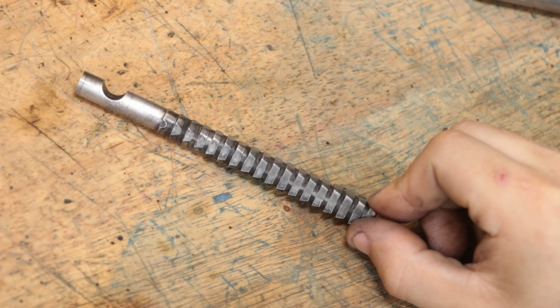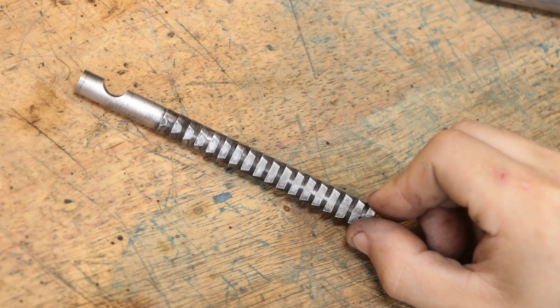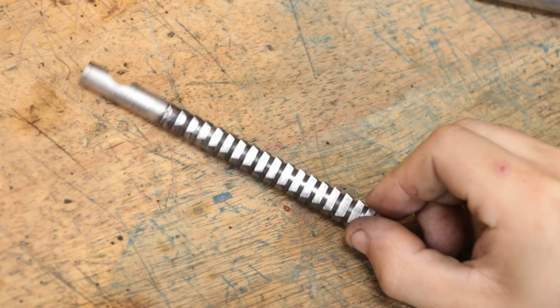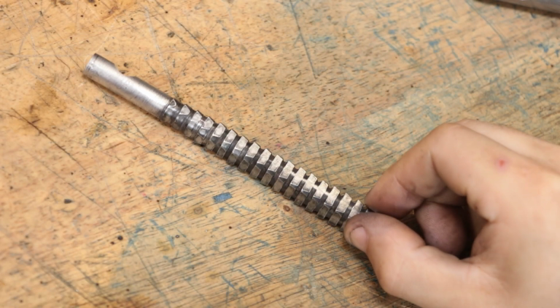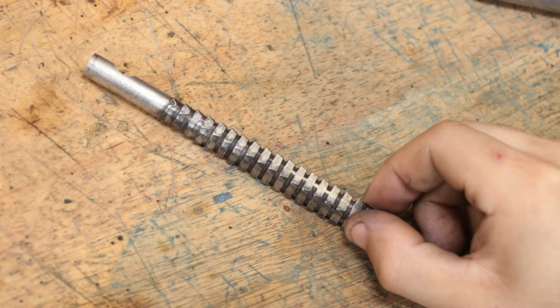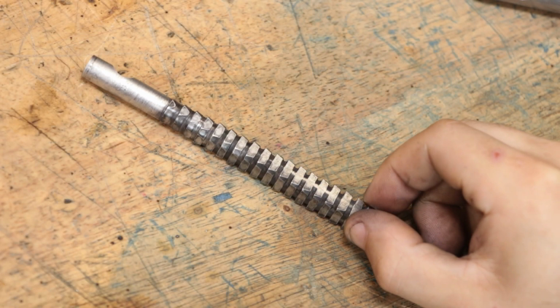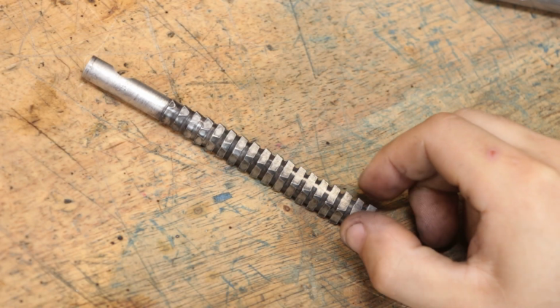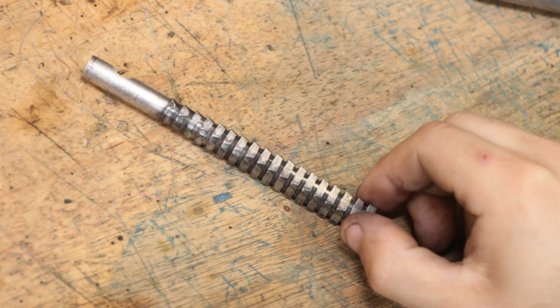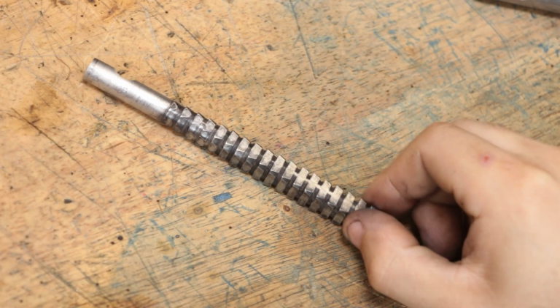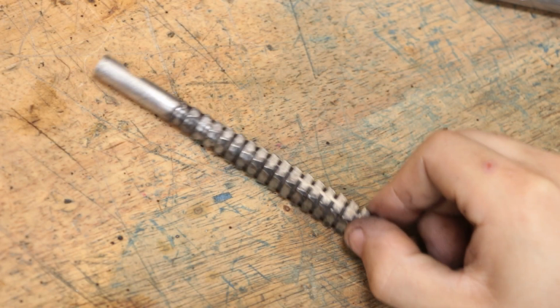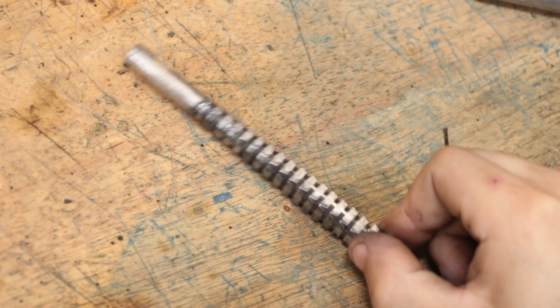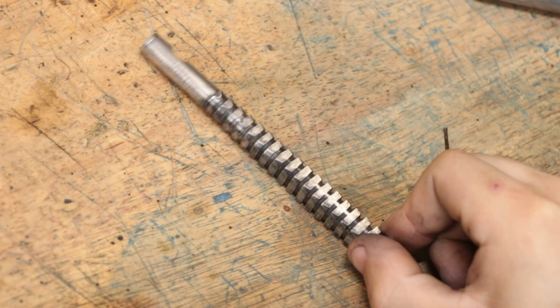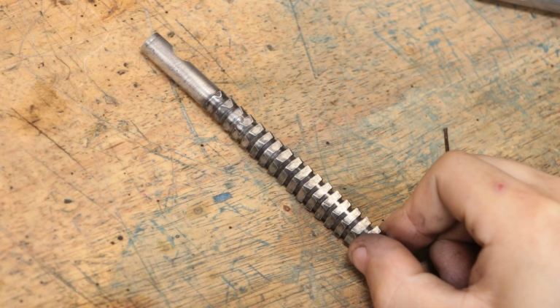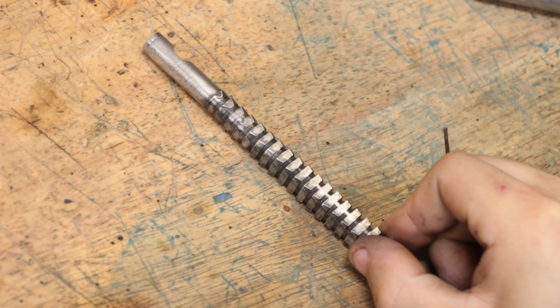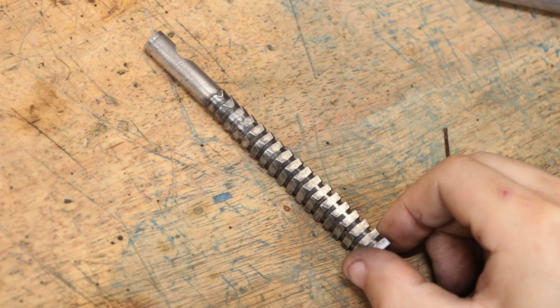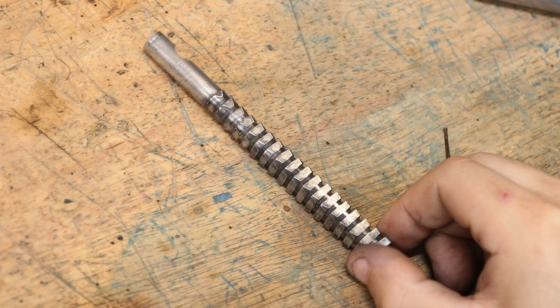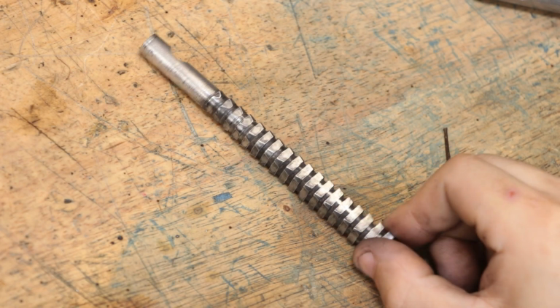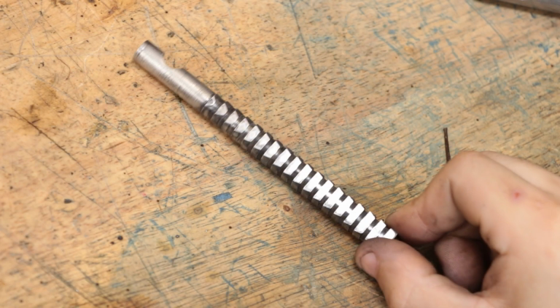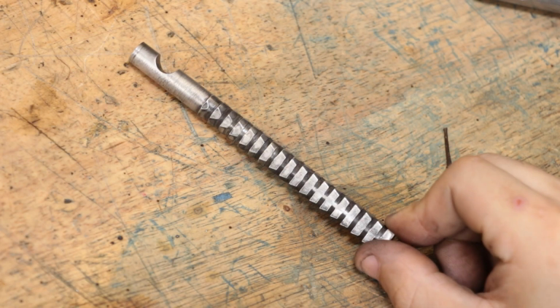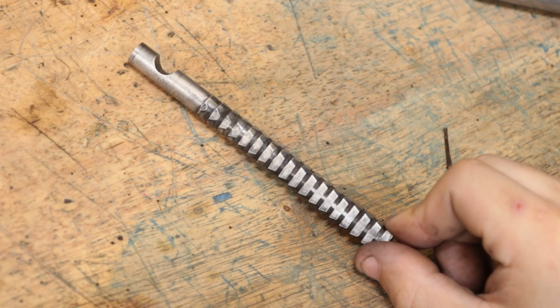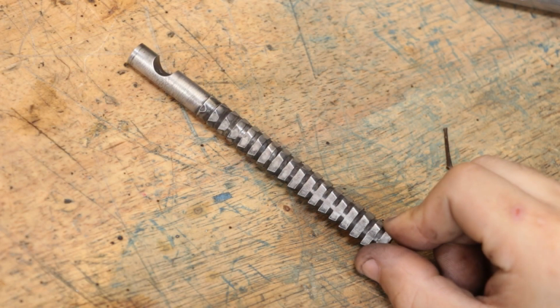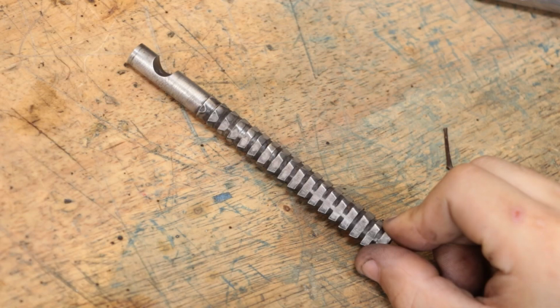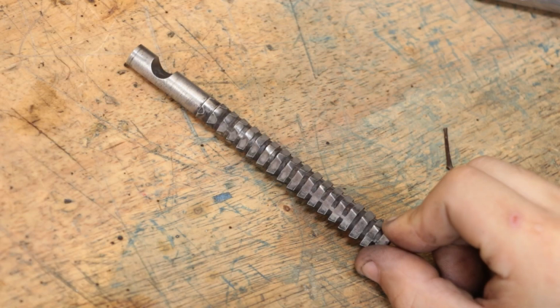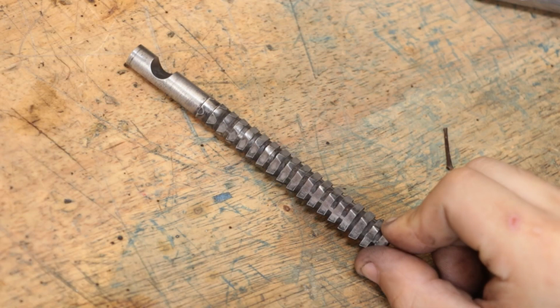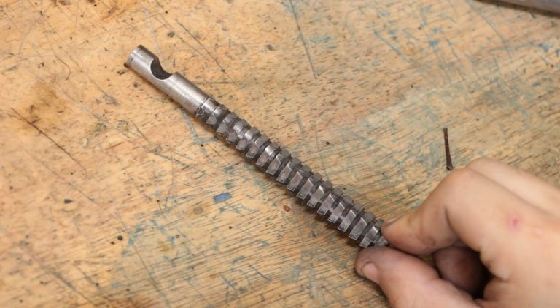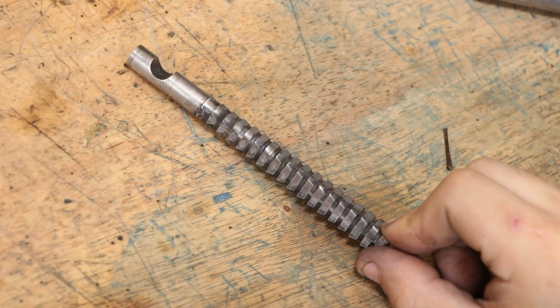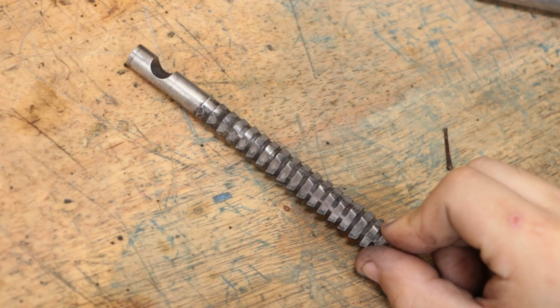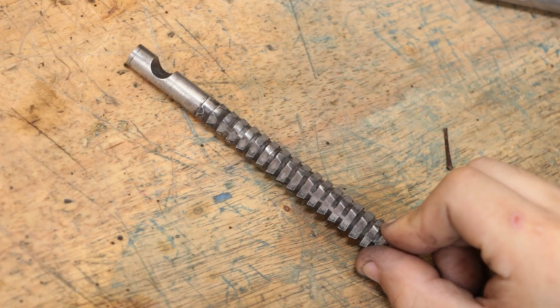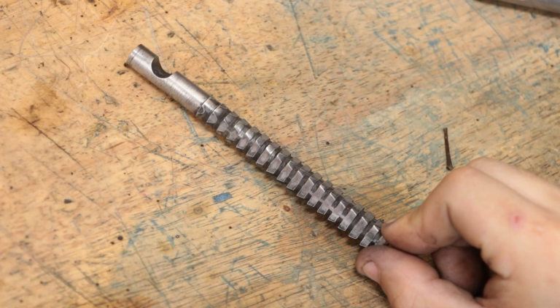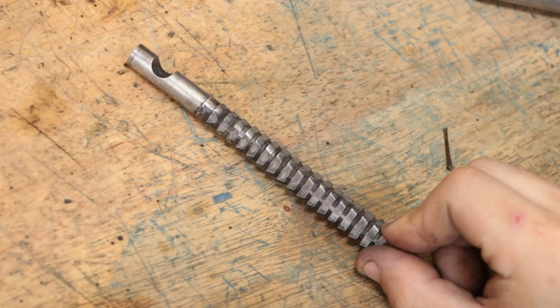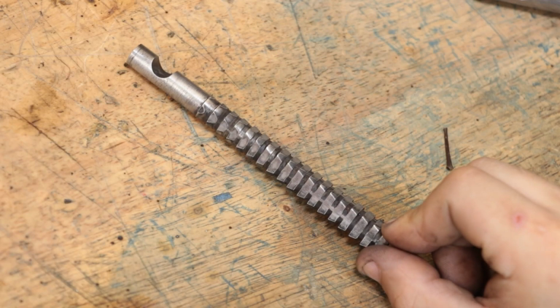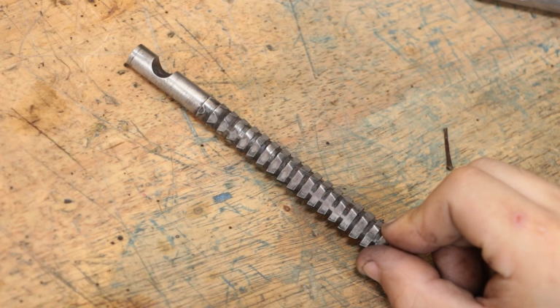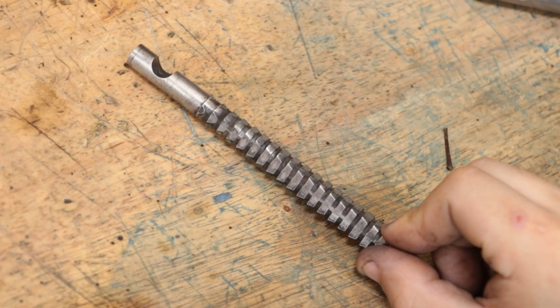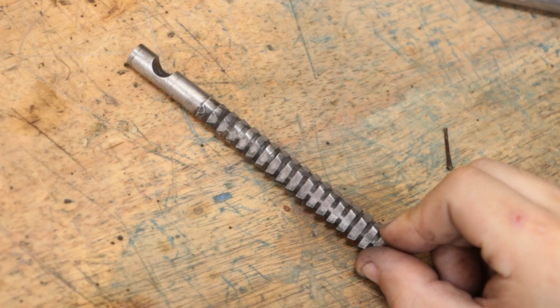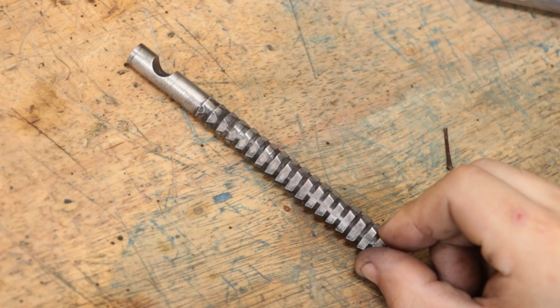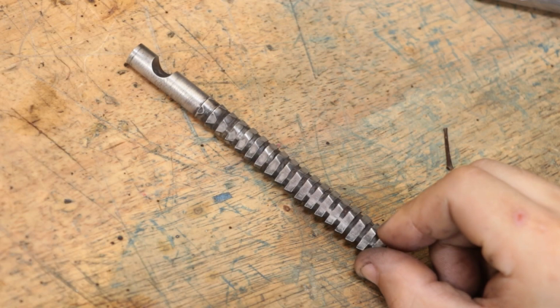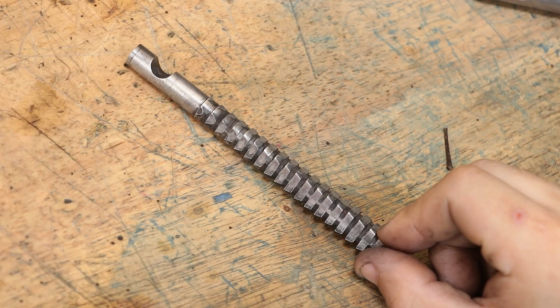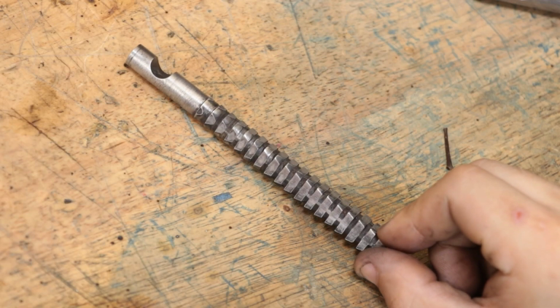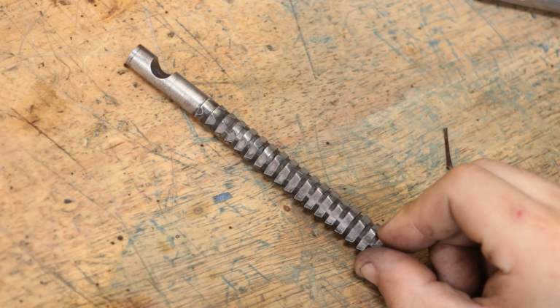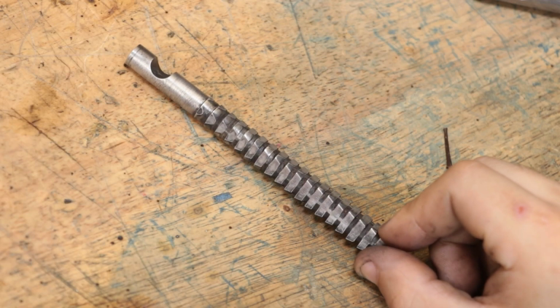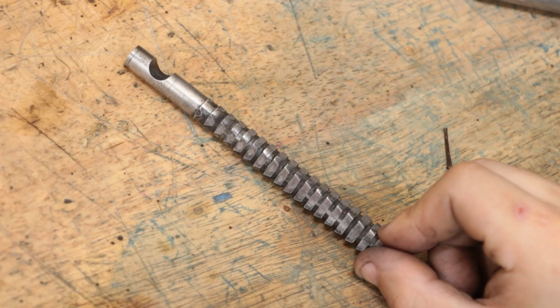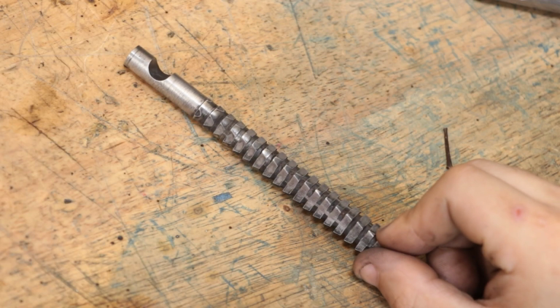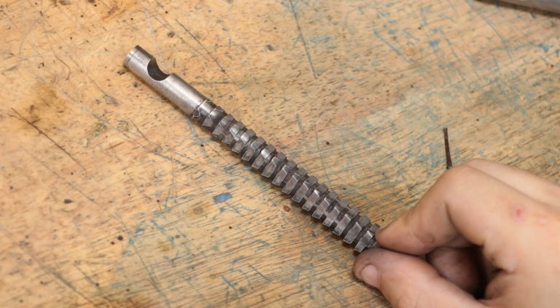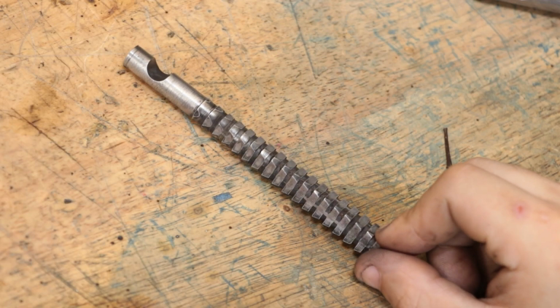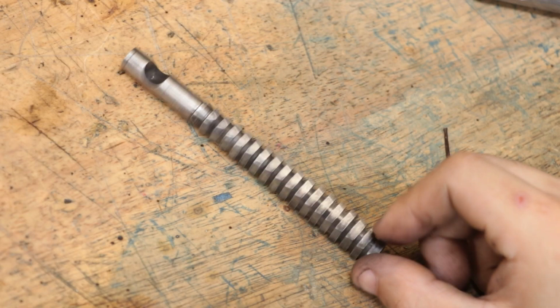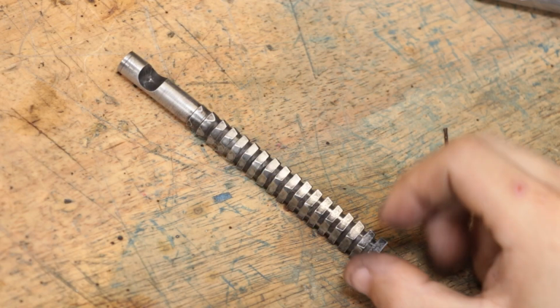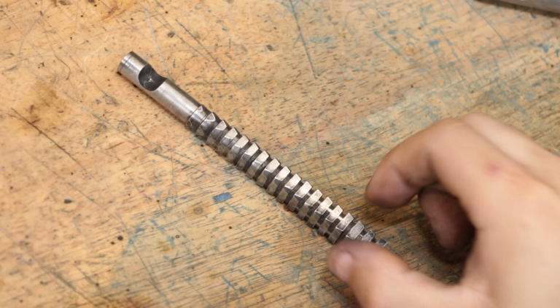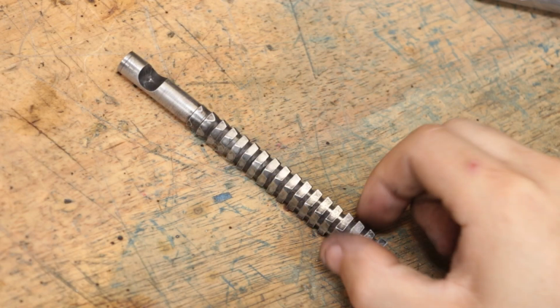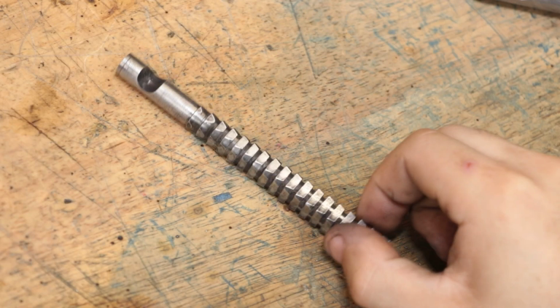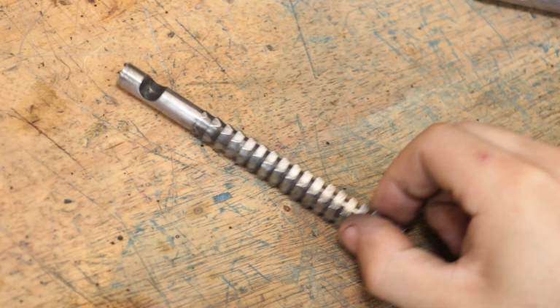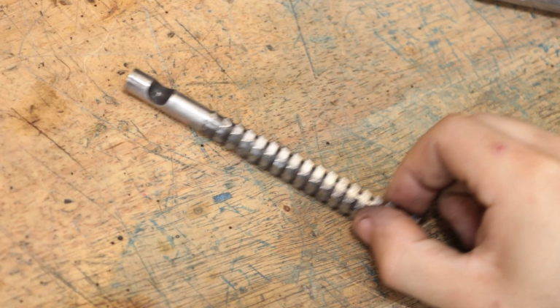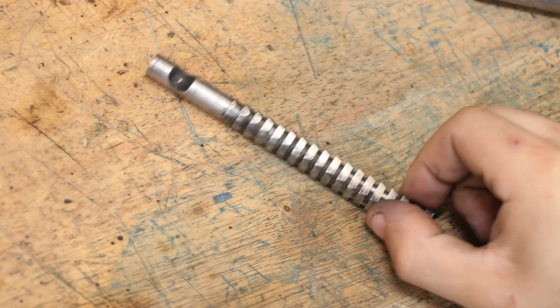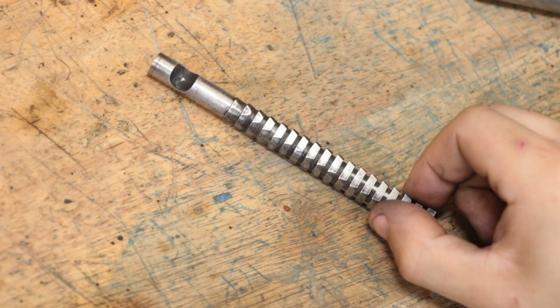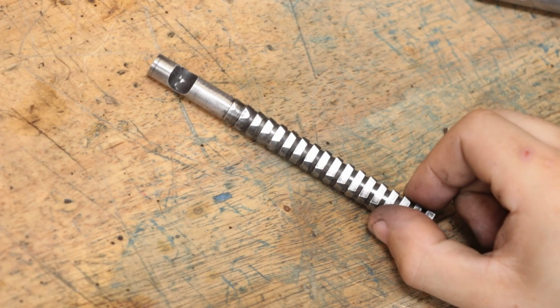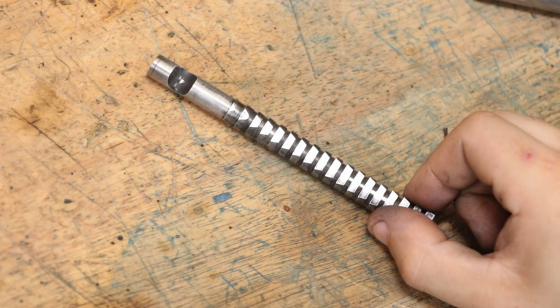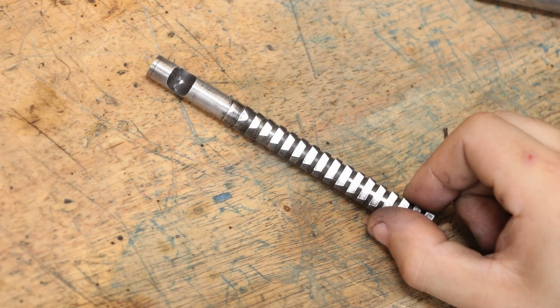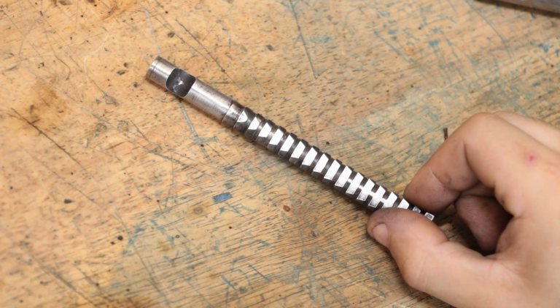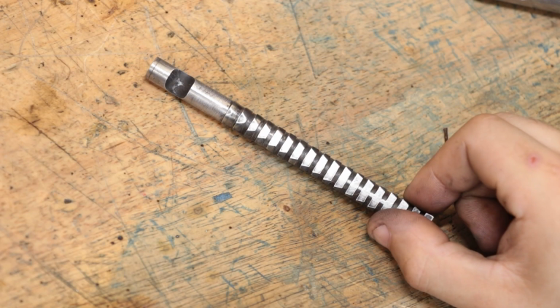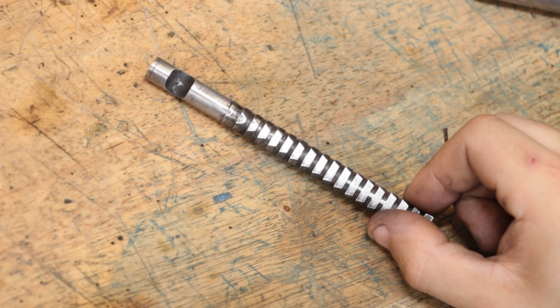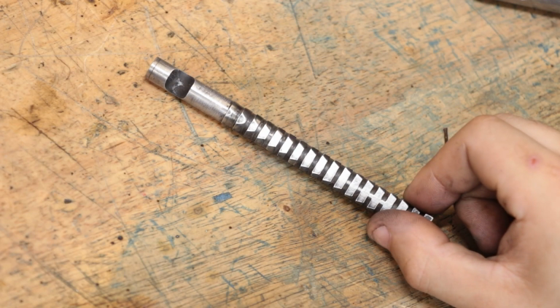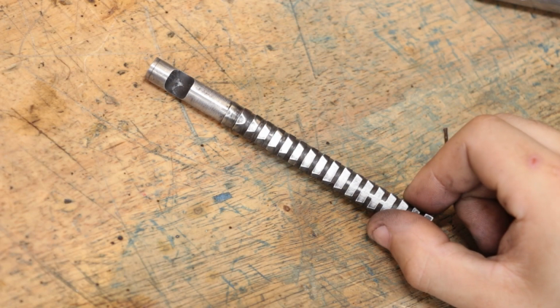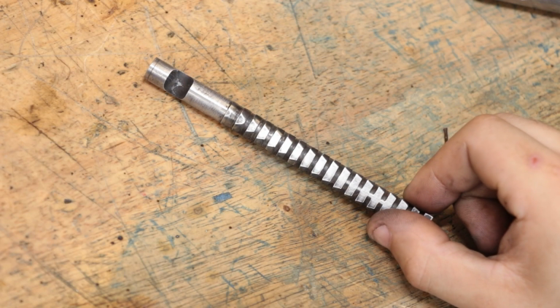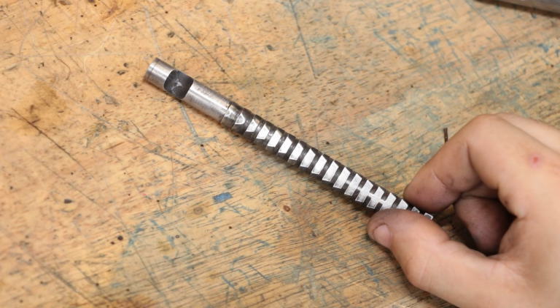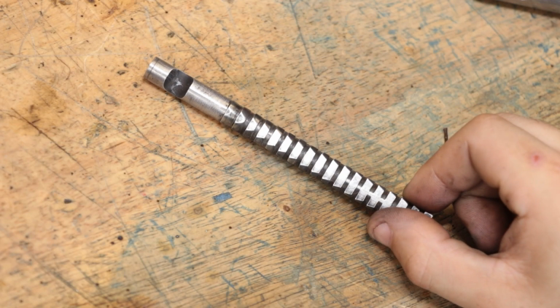And that is the broach done — tempered back to mid-50s Rockwell hardness. Nothing else left to do but see if it works.